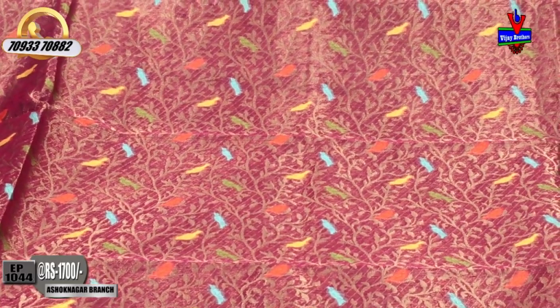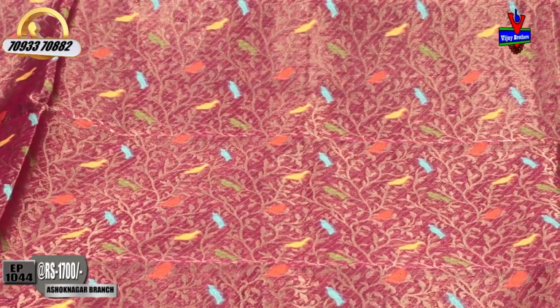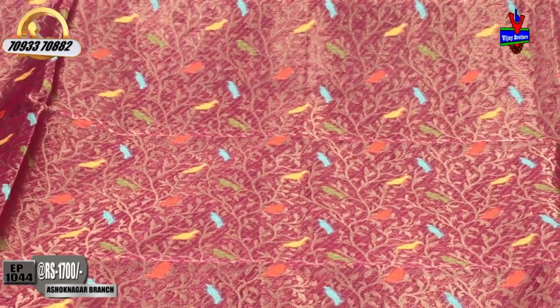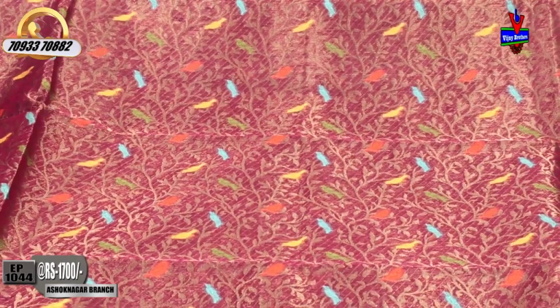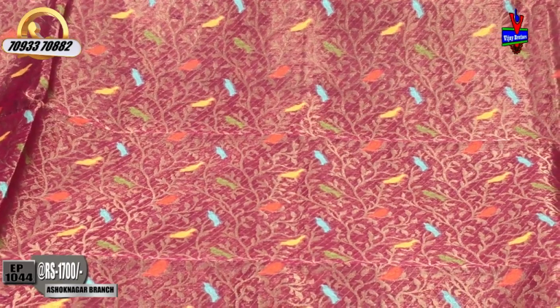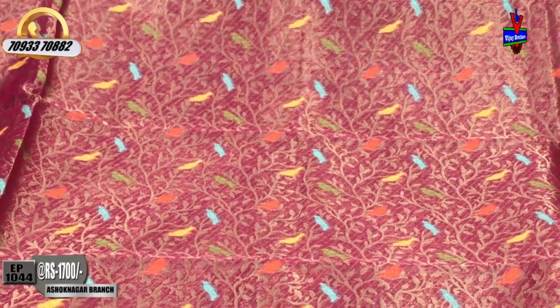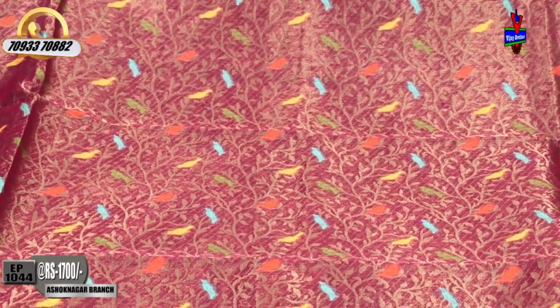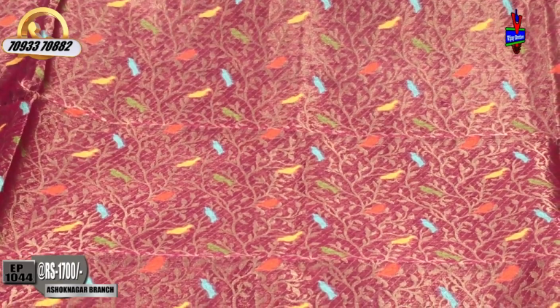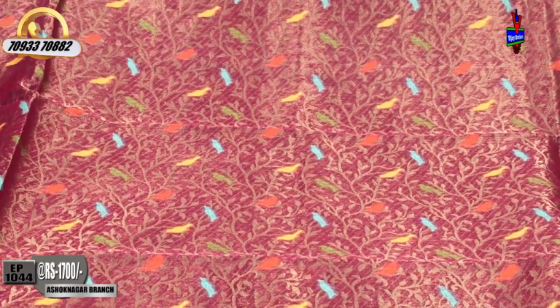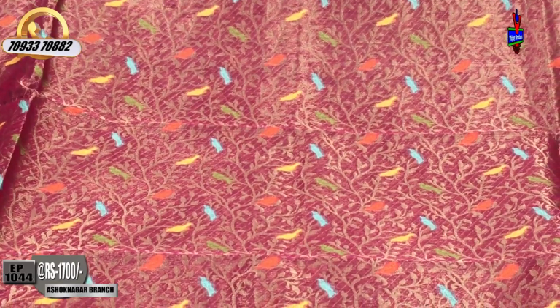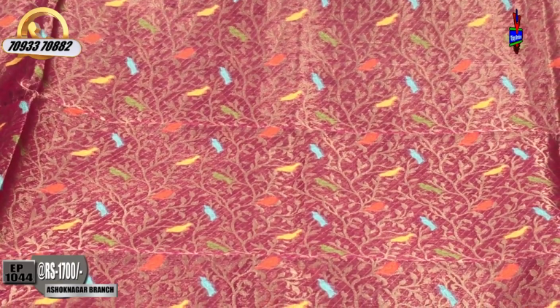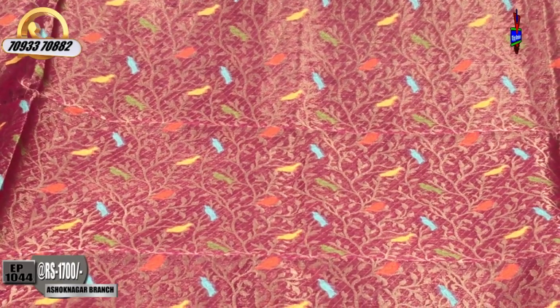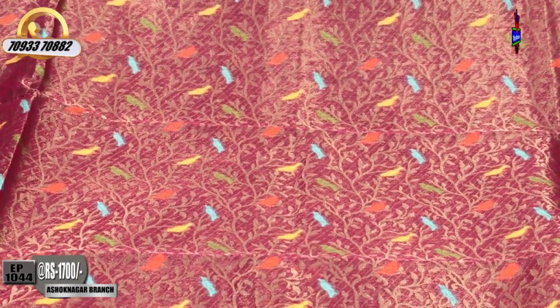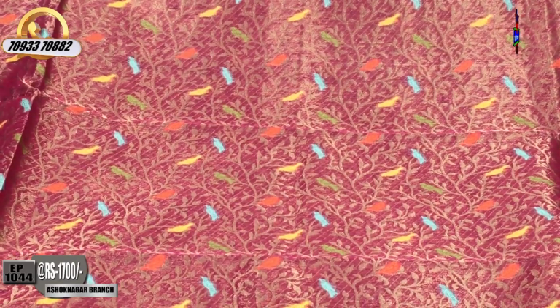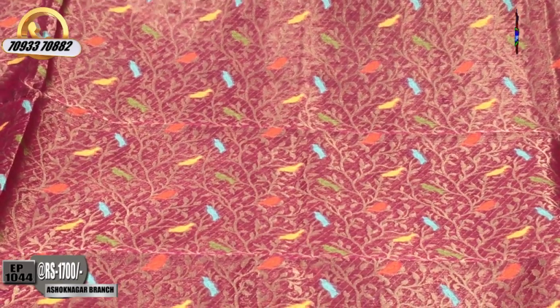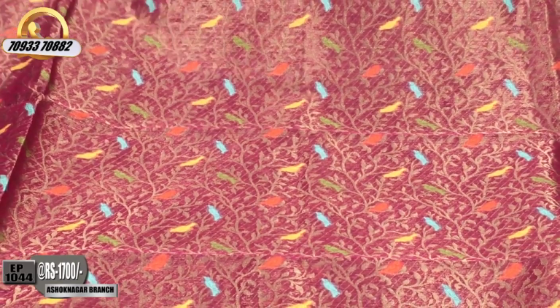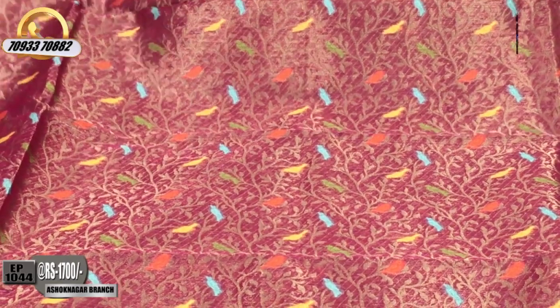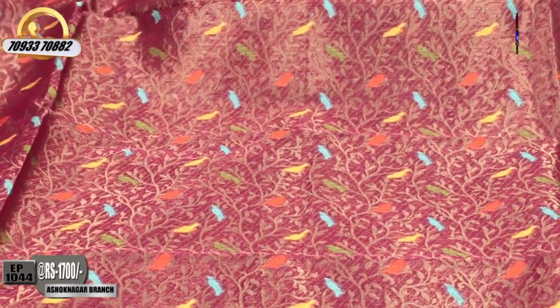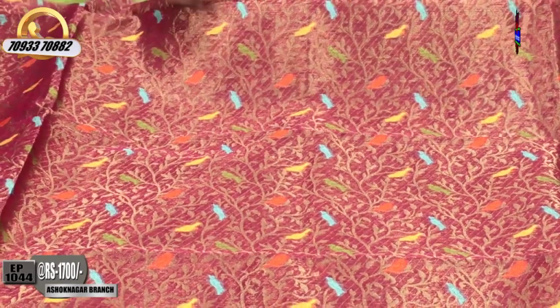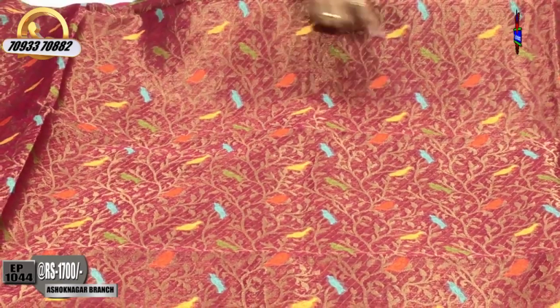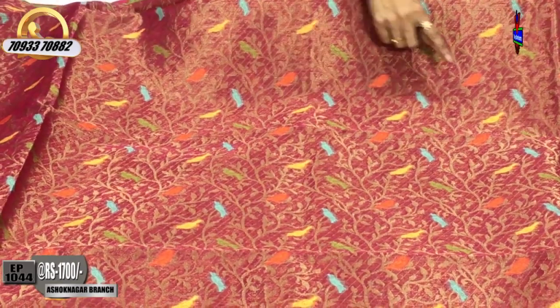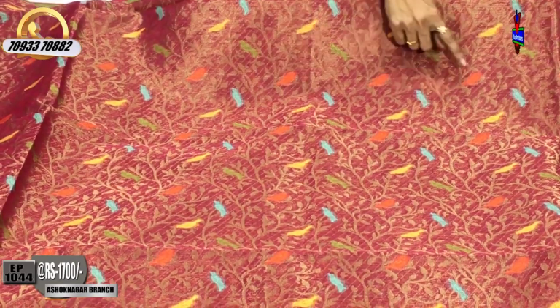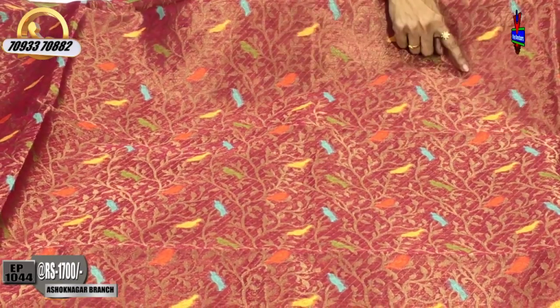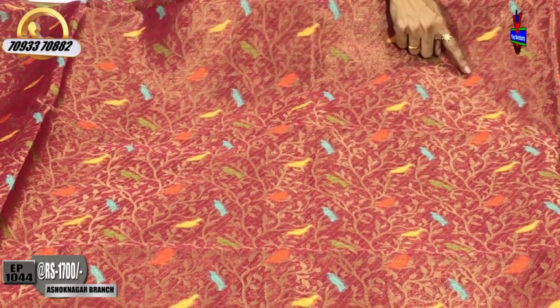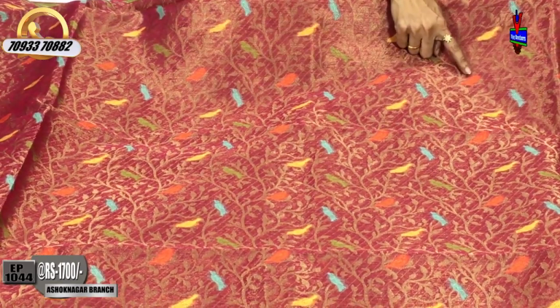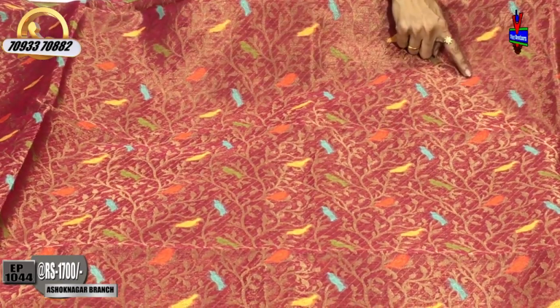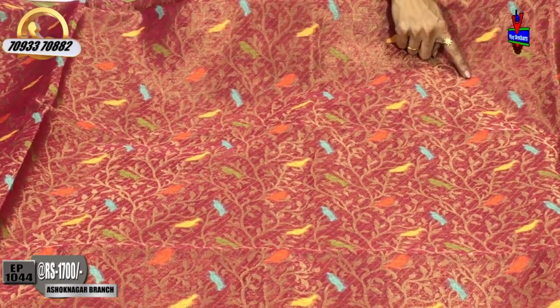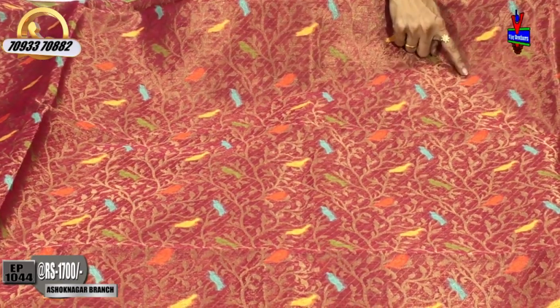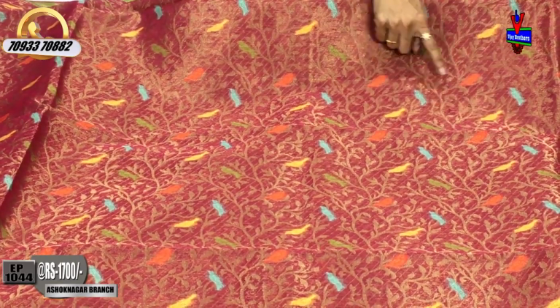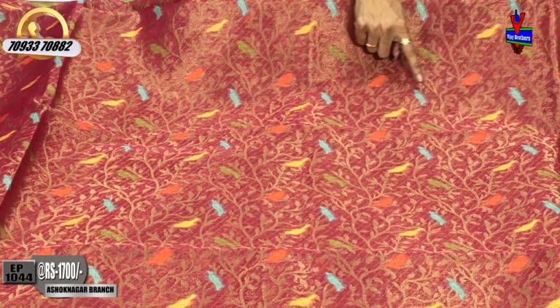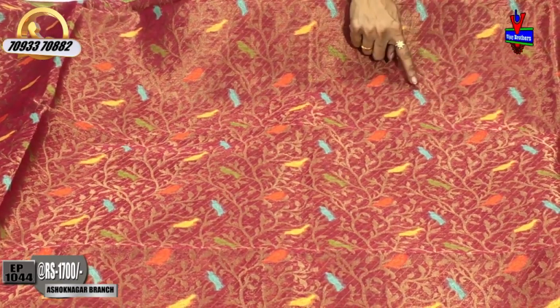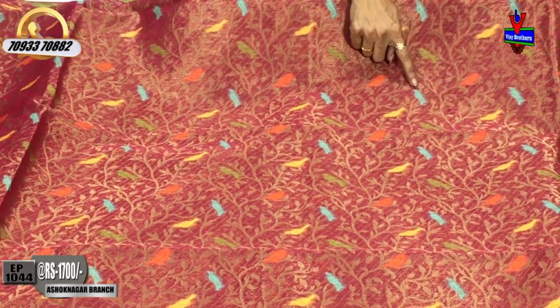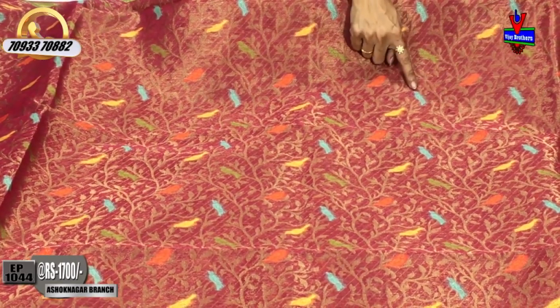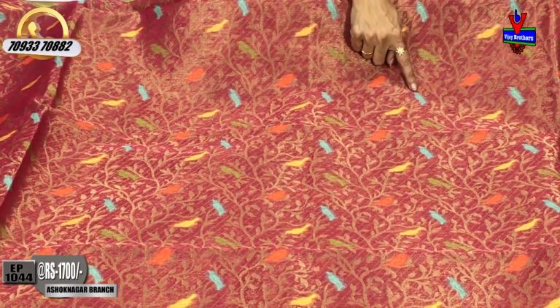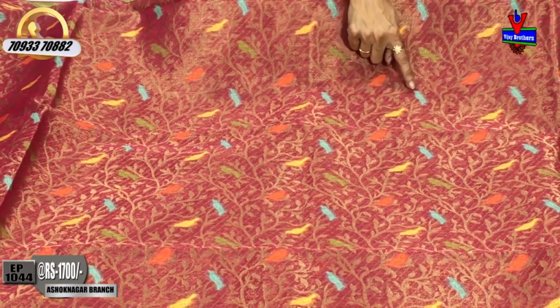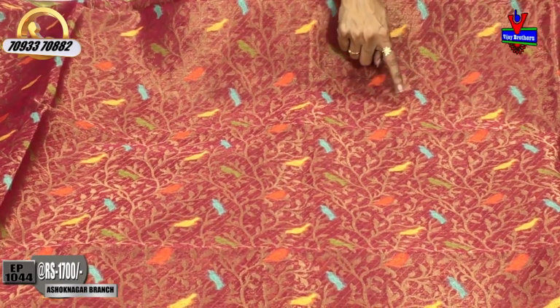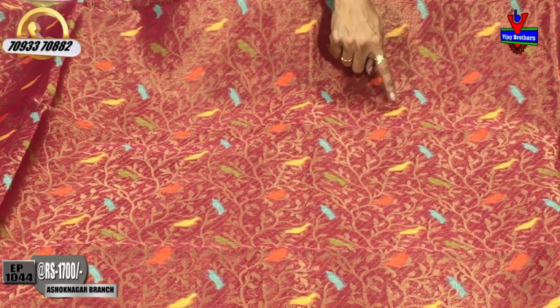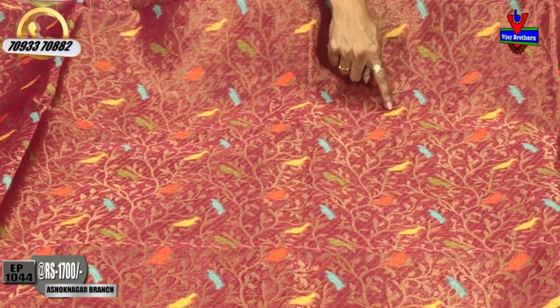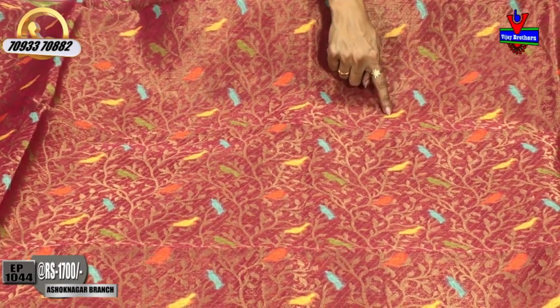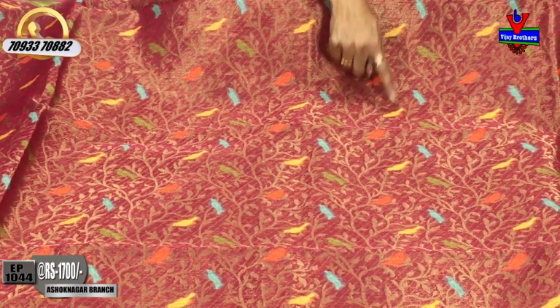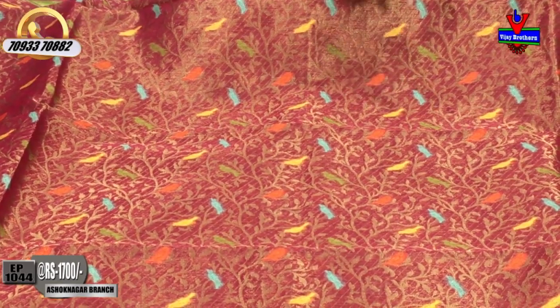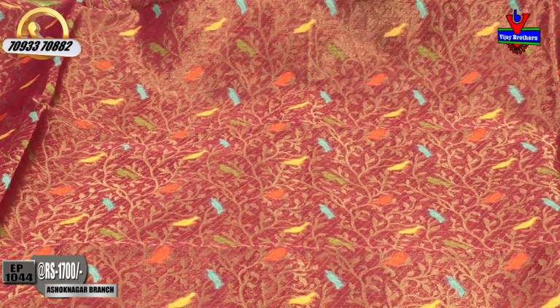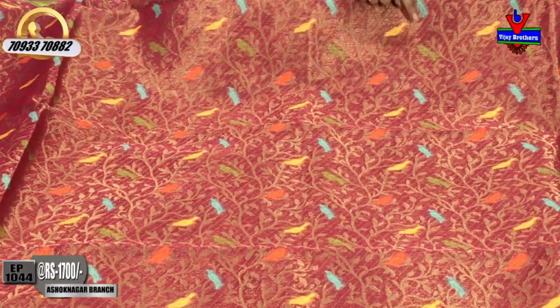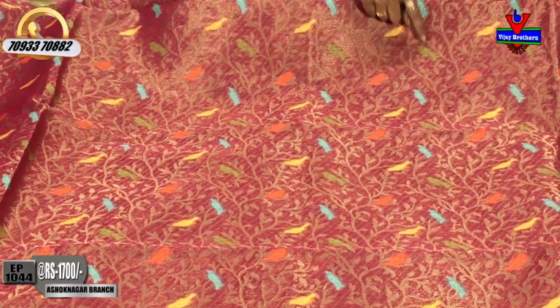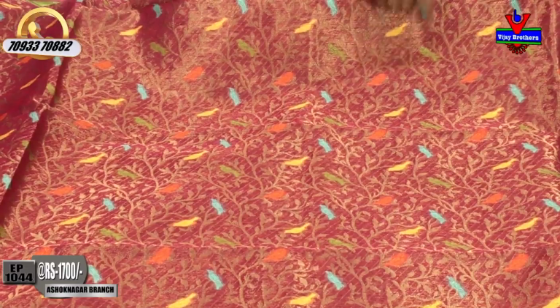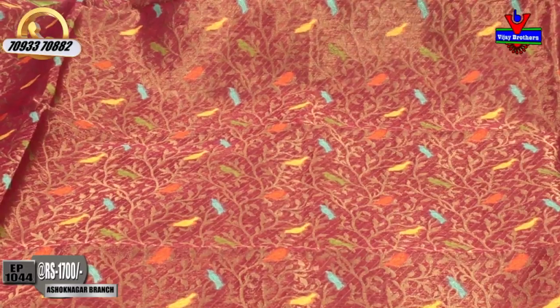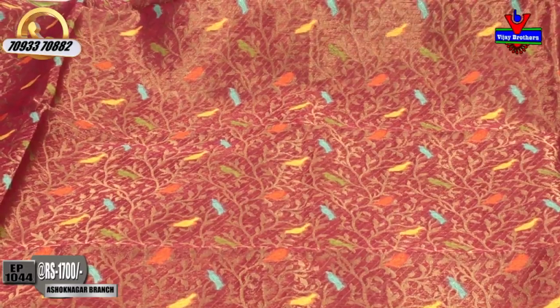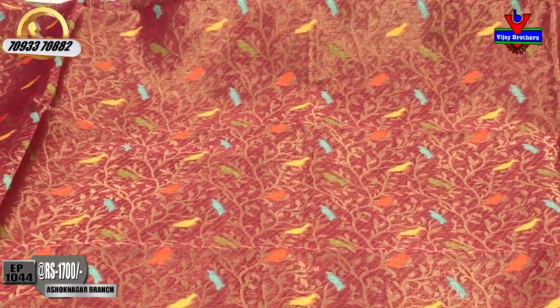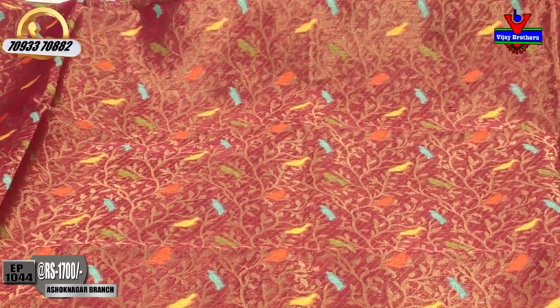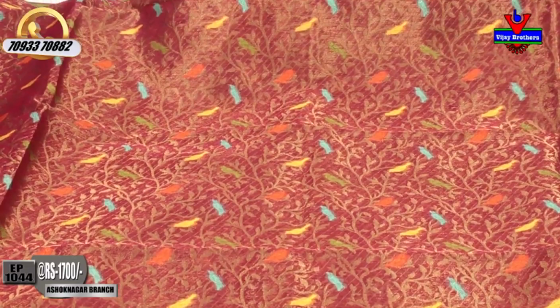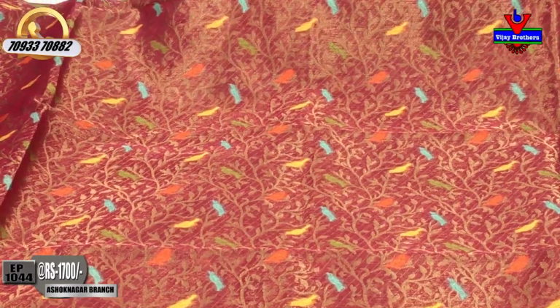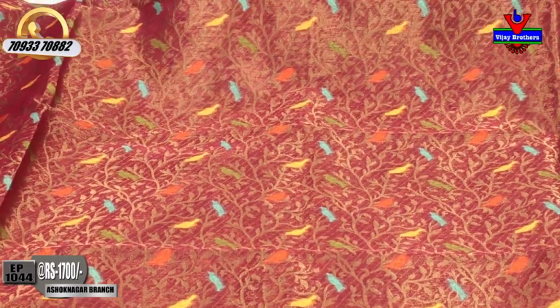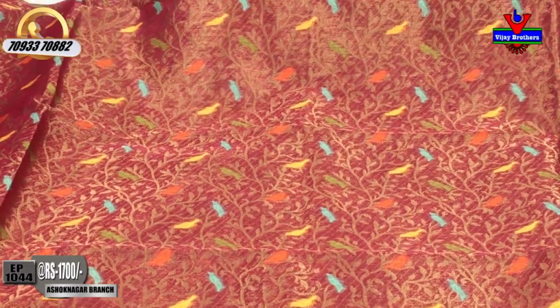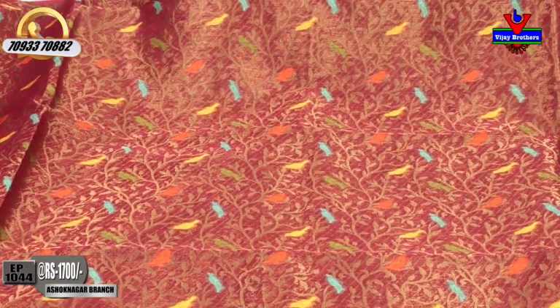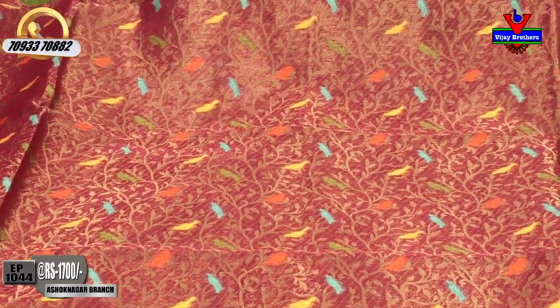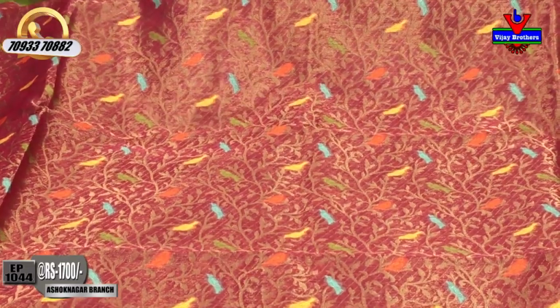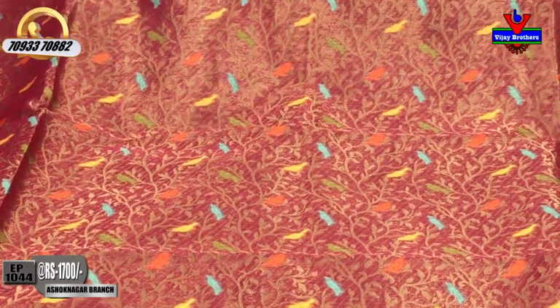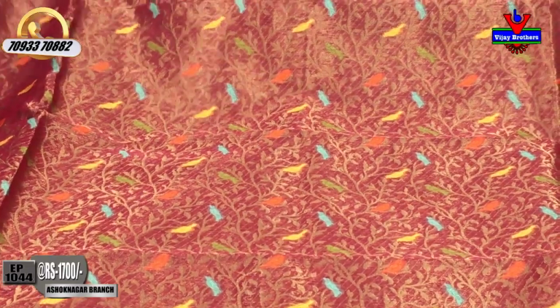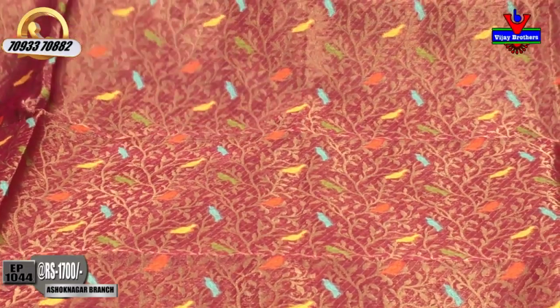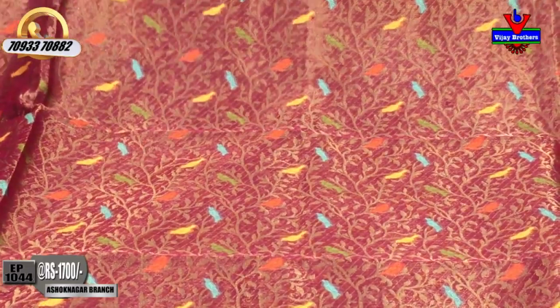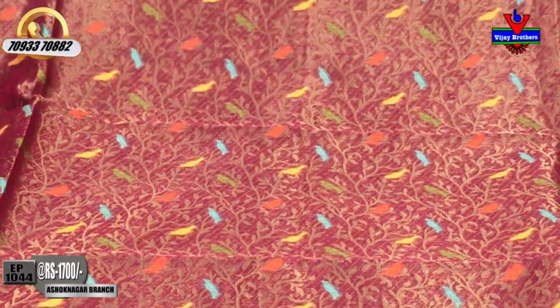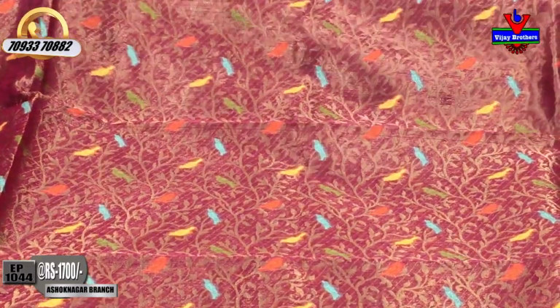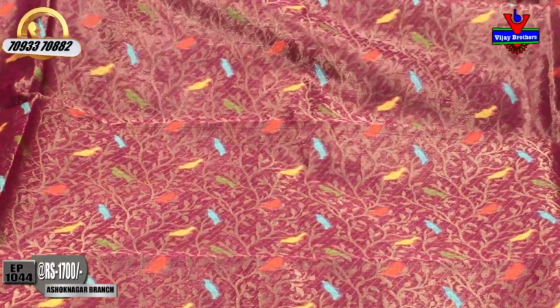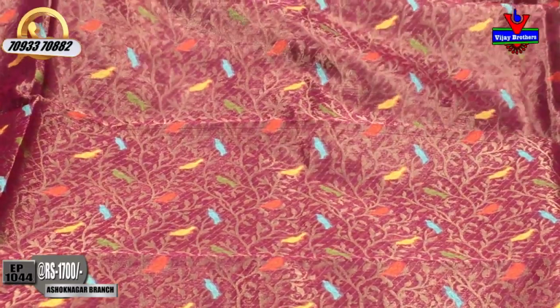I will show you the creeper design in orange color, blue color, yellow color, and green color — each color beautifully planned.